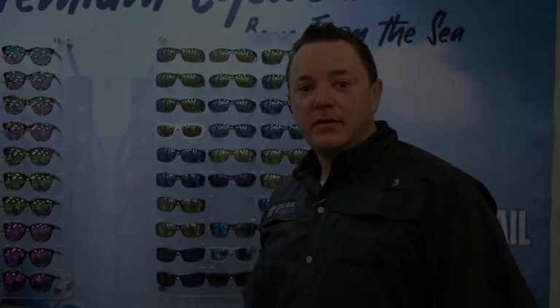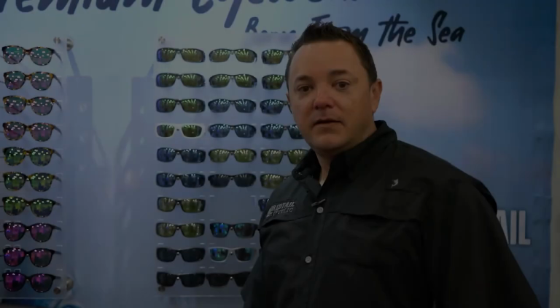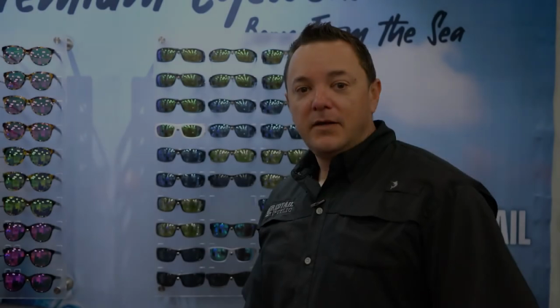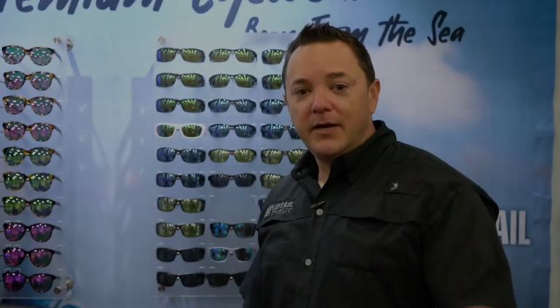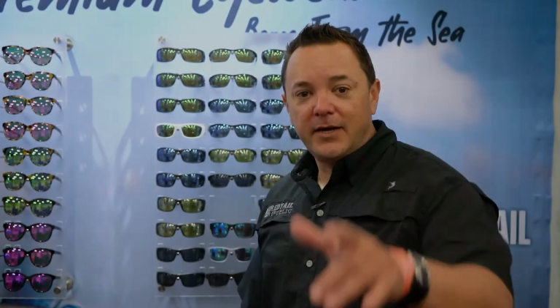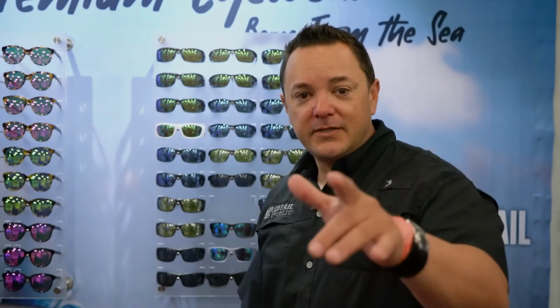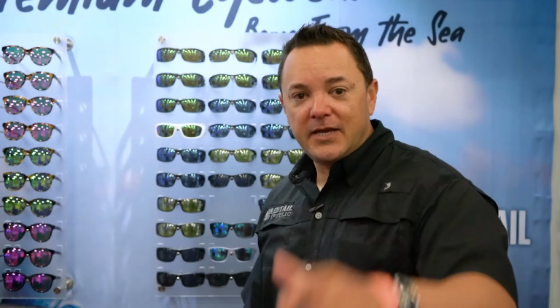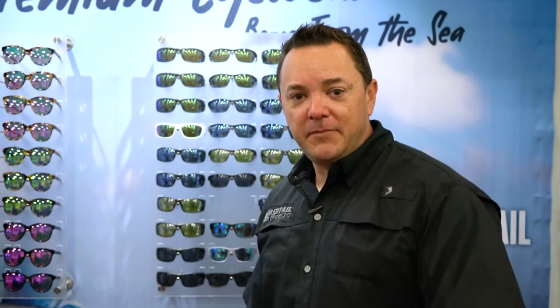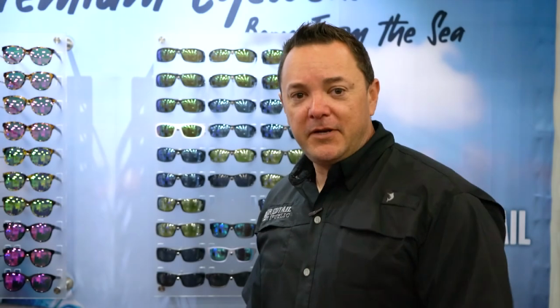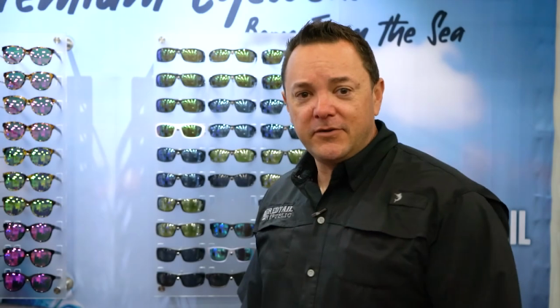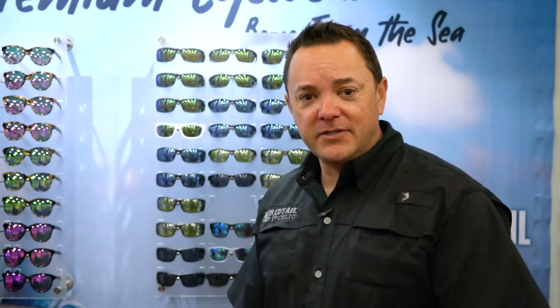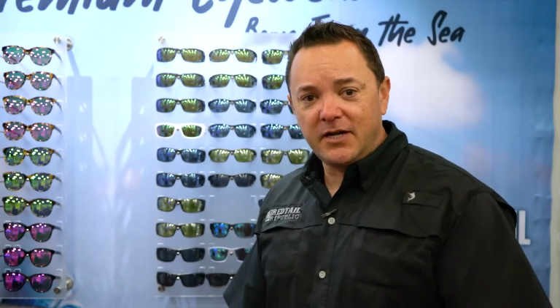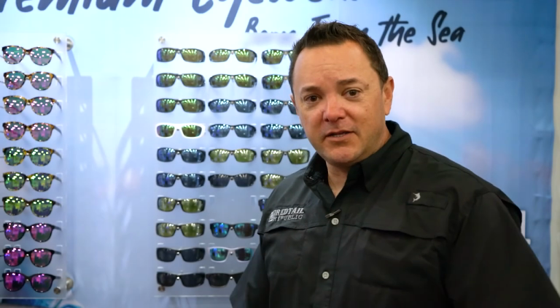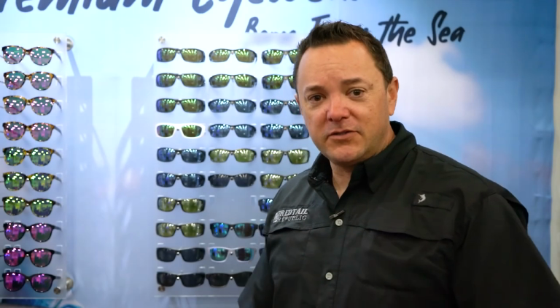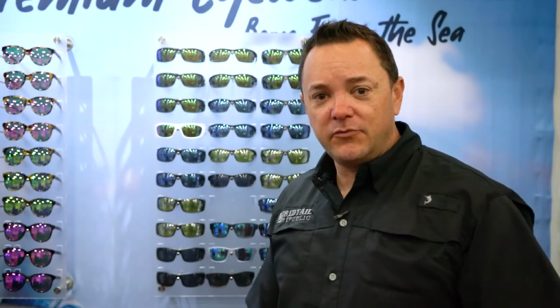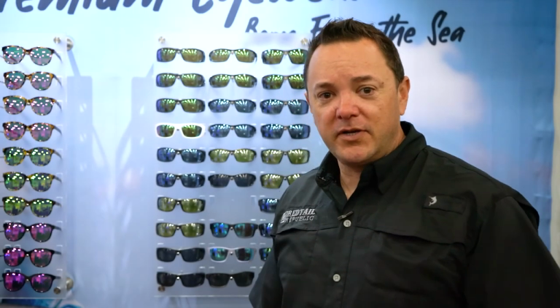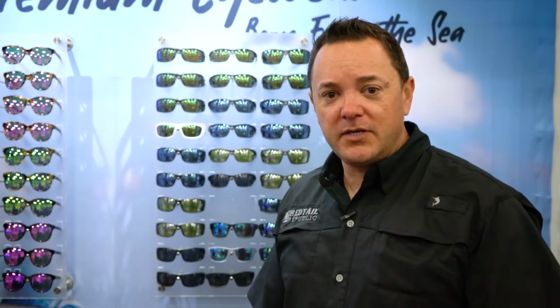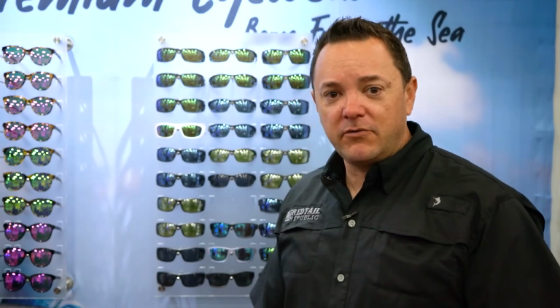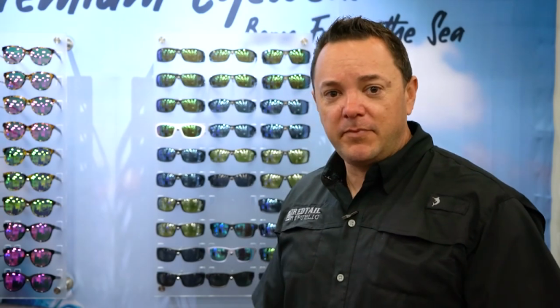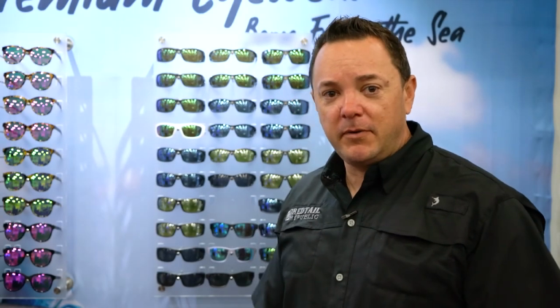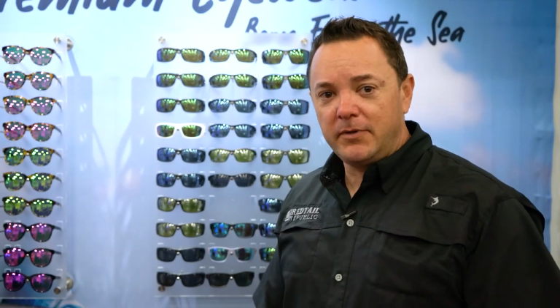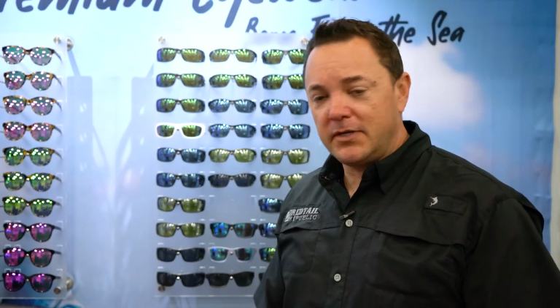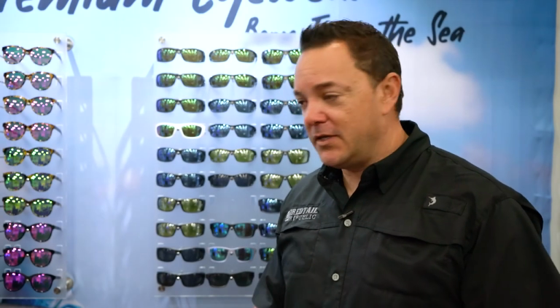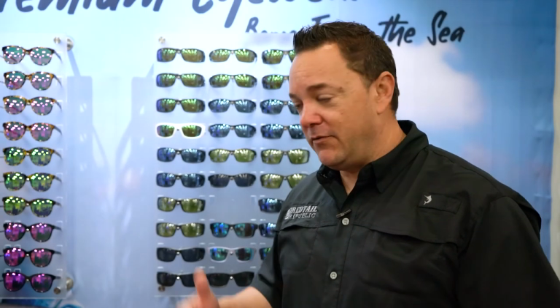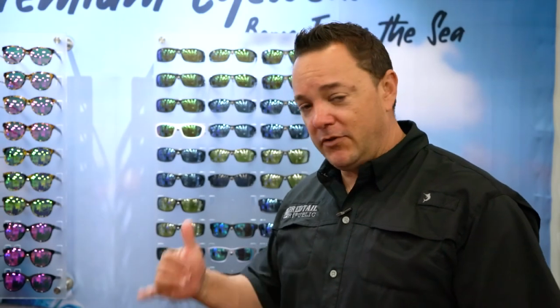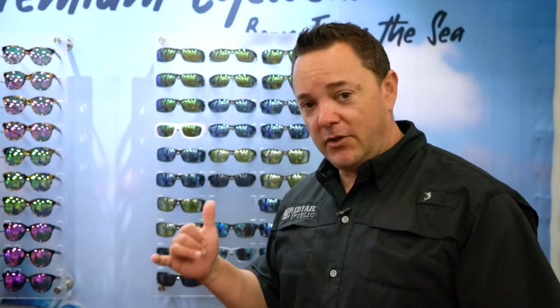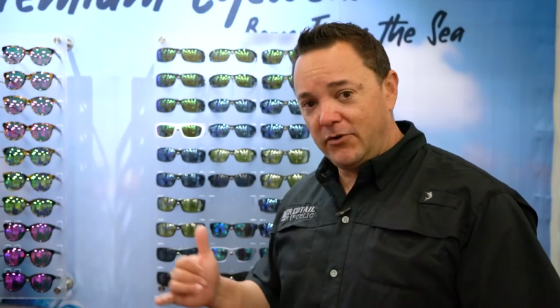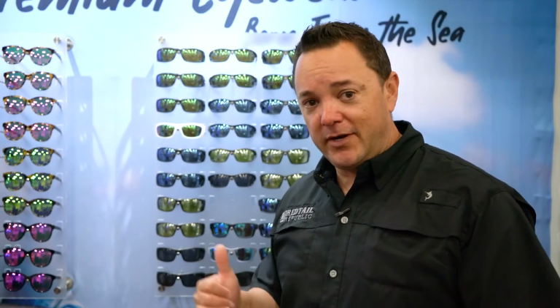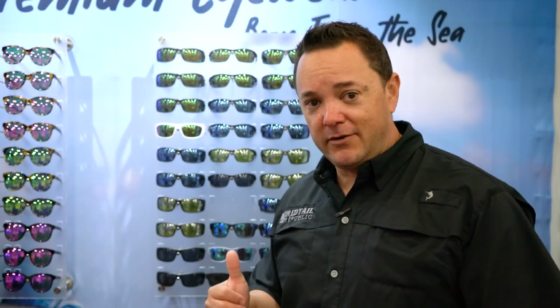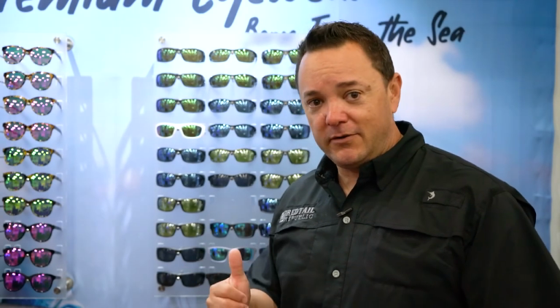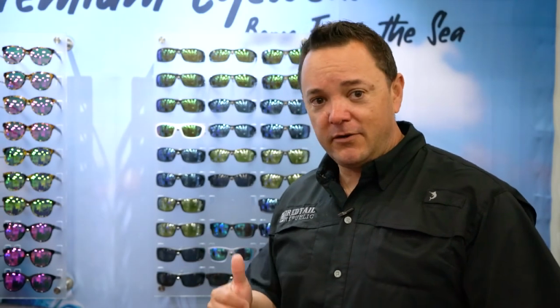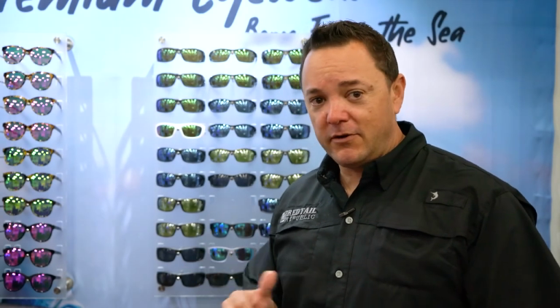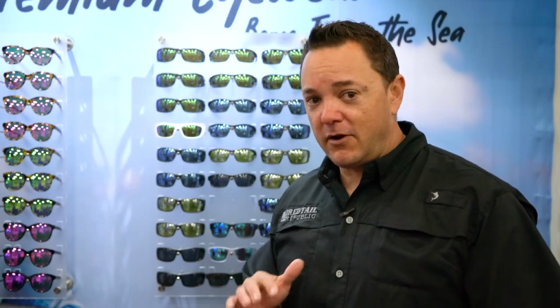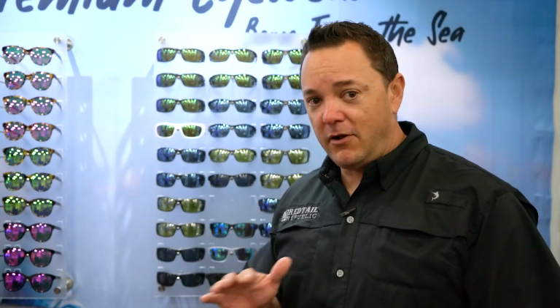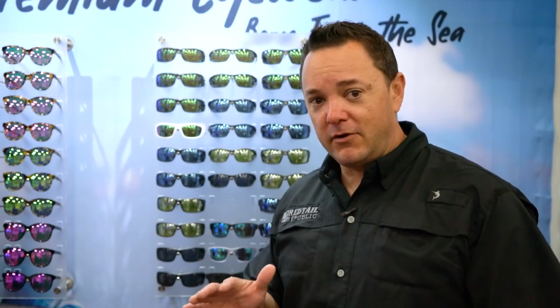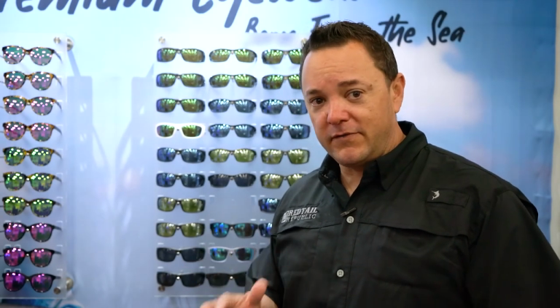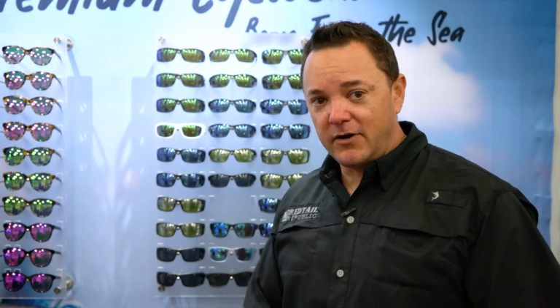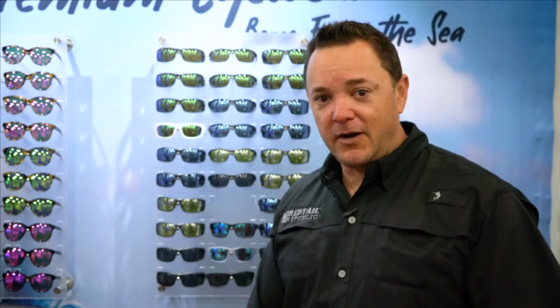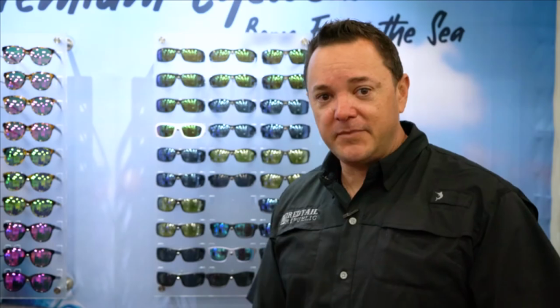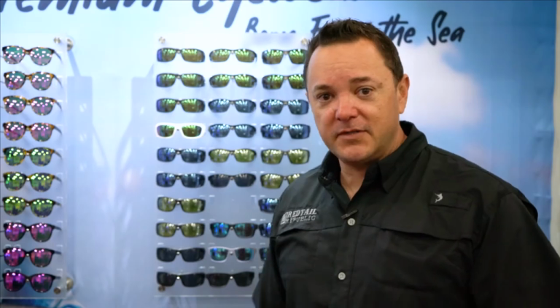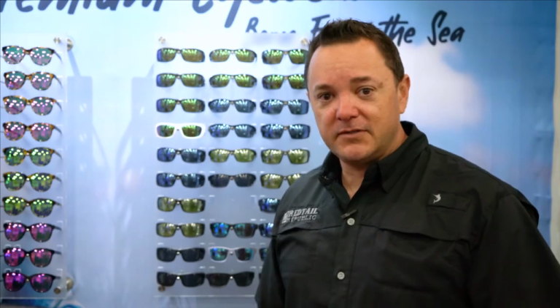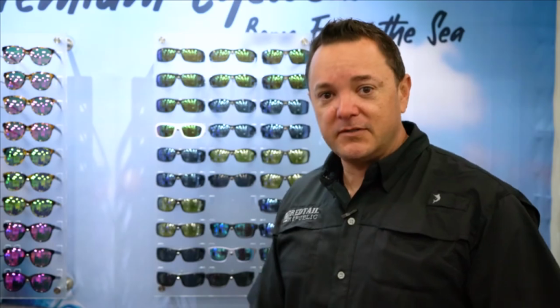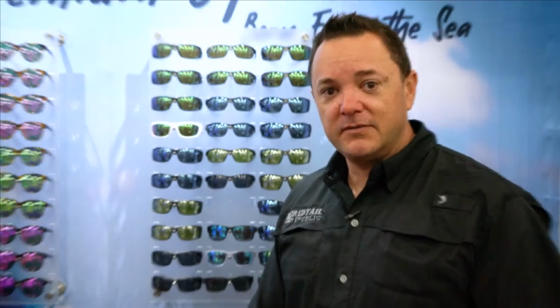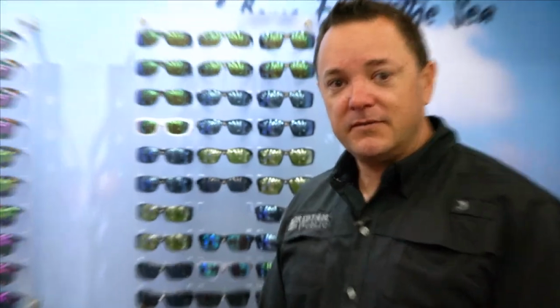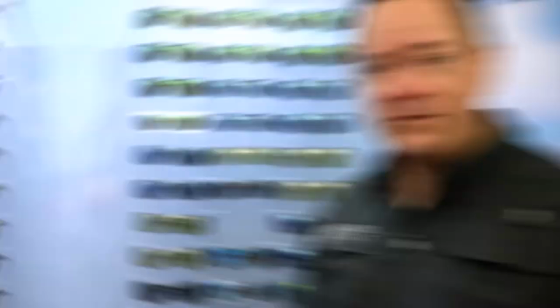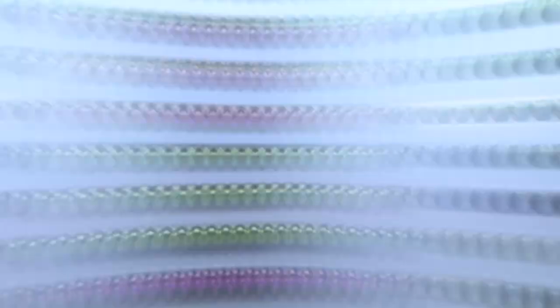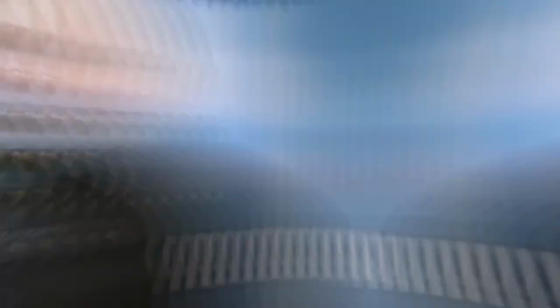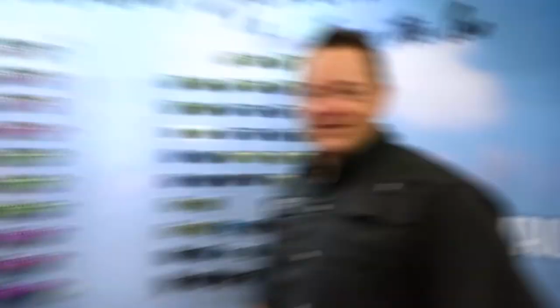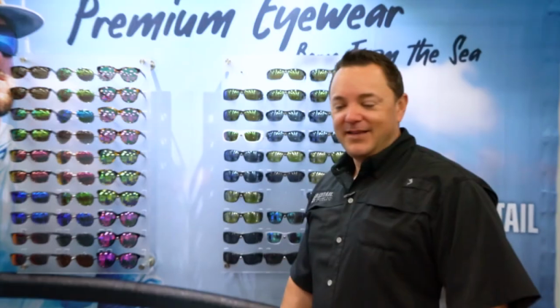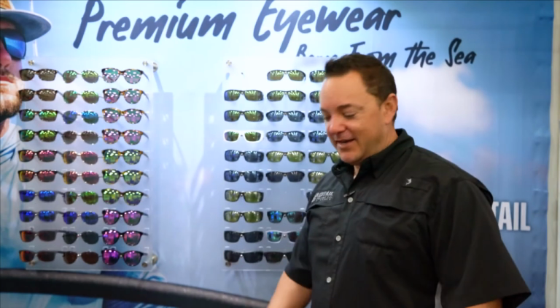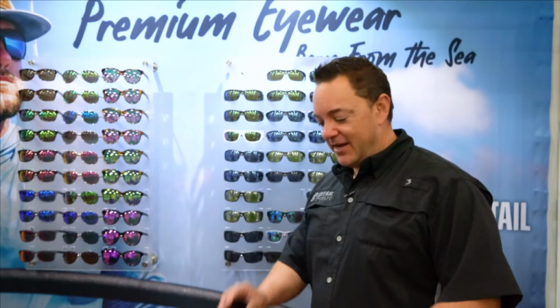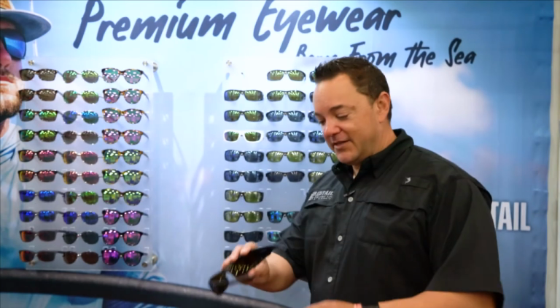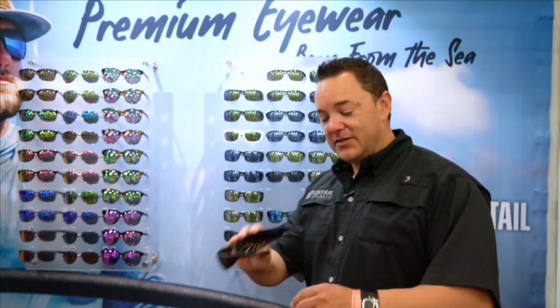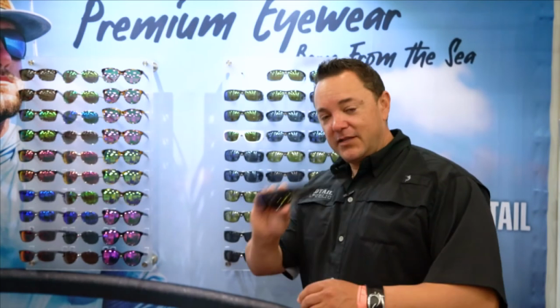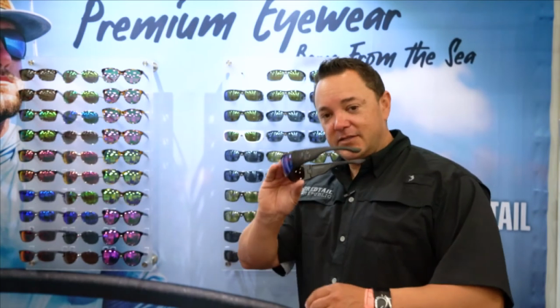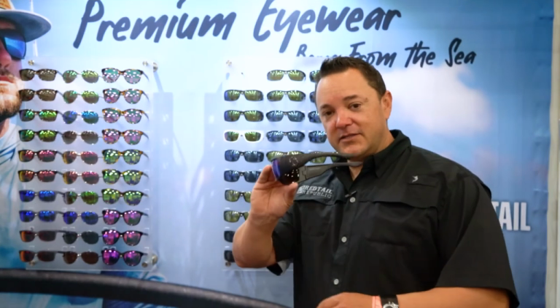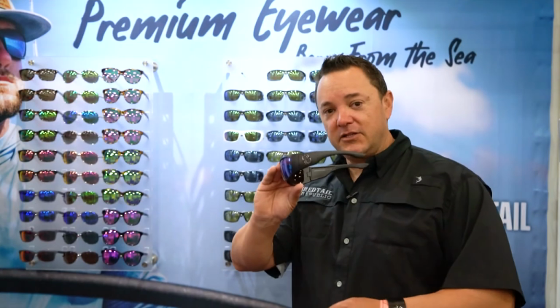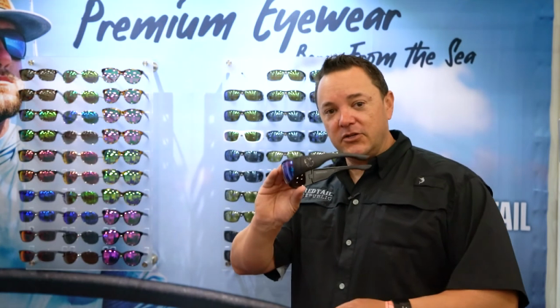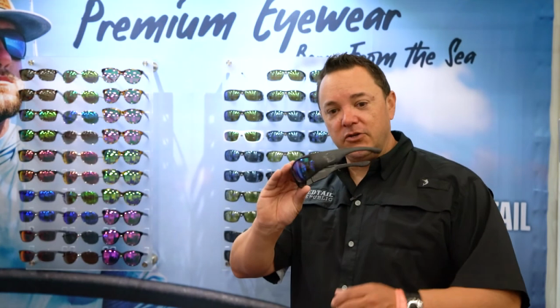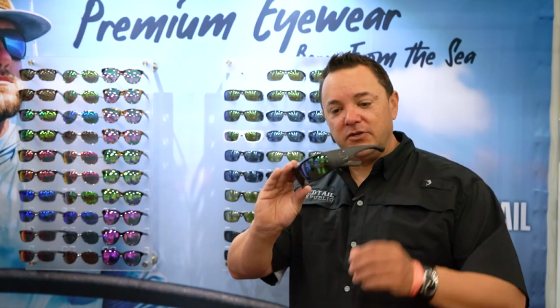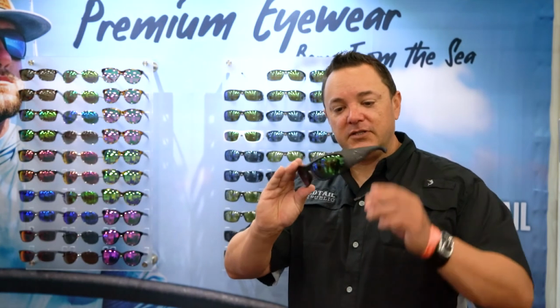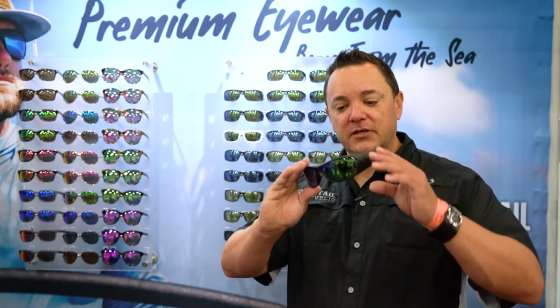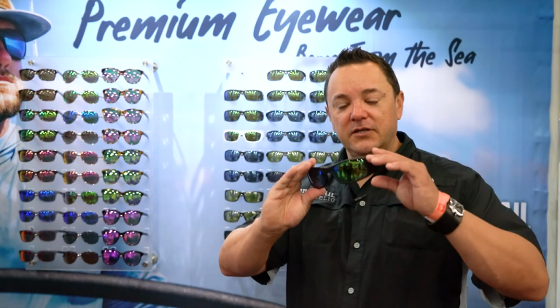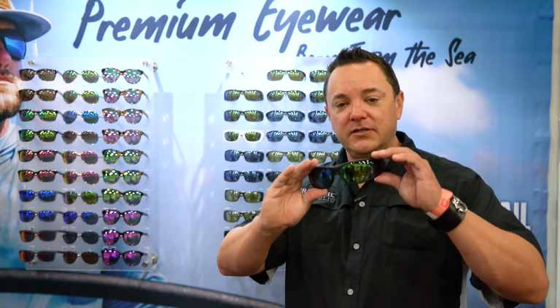Hey guys, Cap Nino Gonzales, the Red Tail Republic, giving you a lowdown on all of our optics. This is the Laguna series.